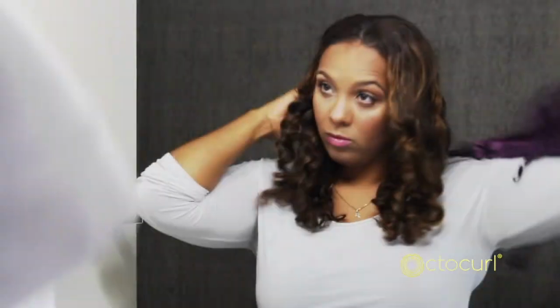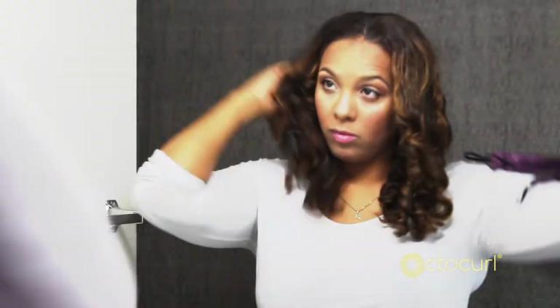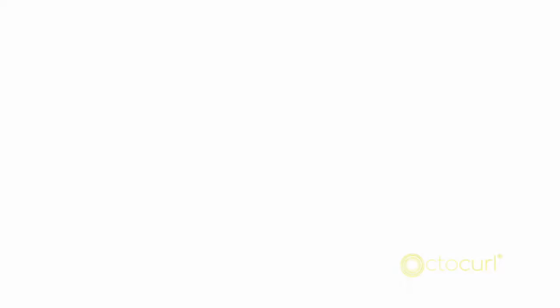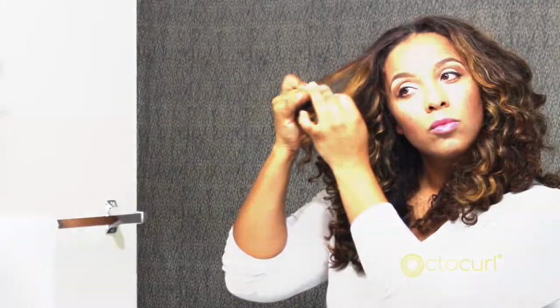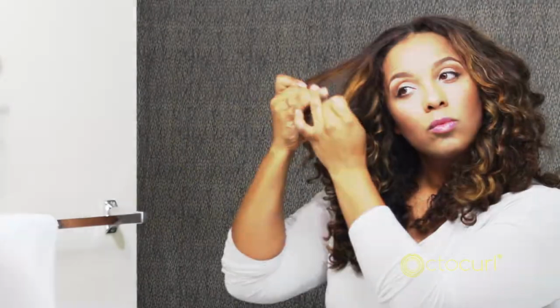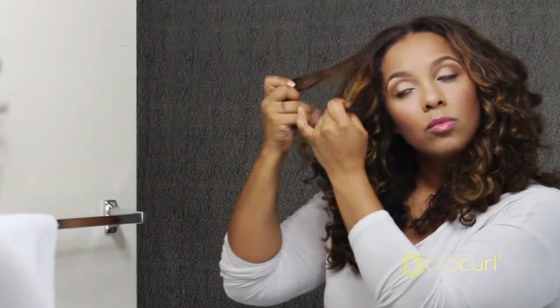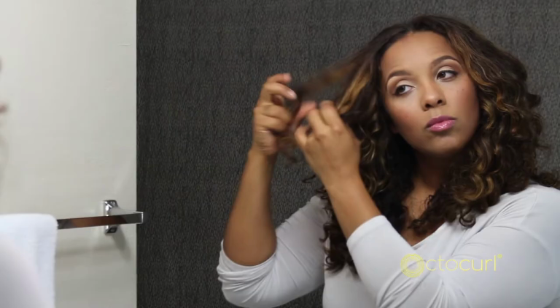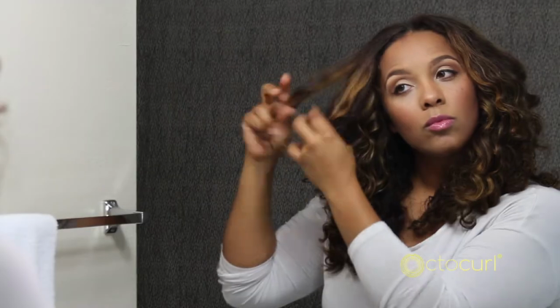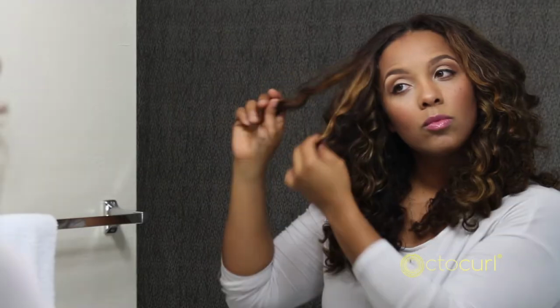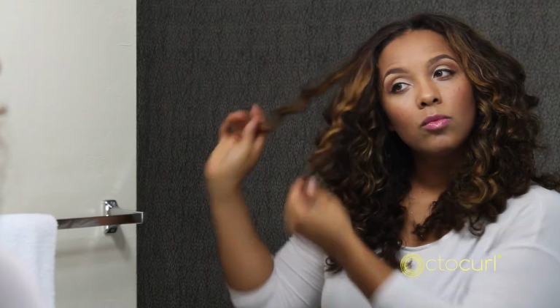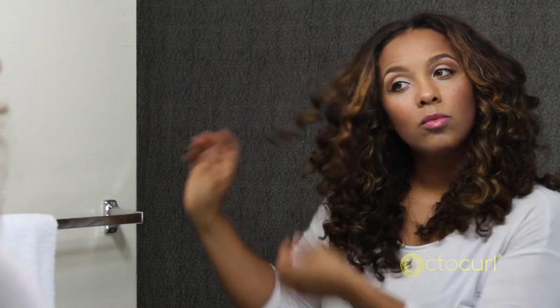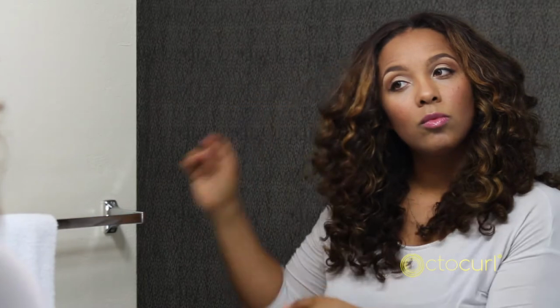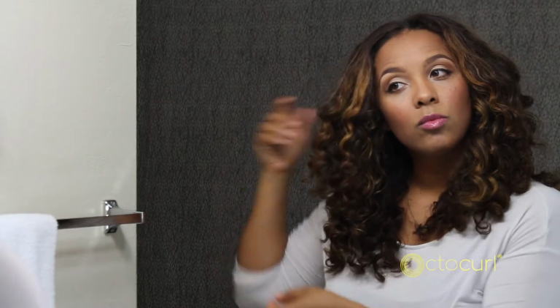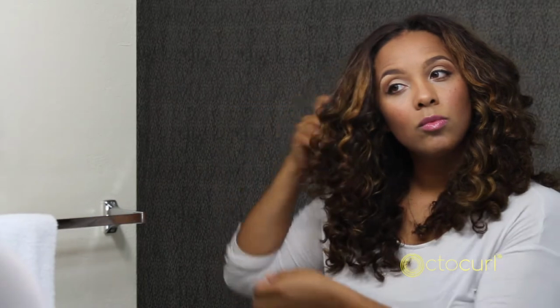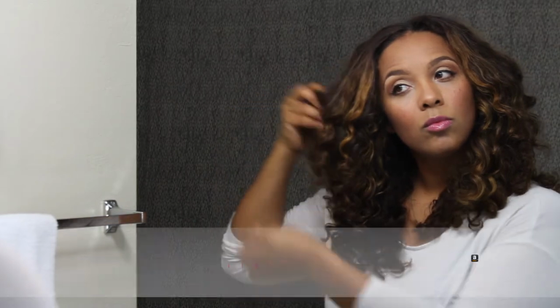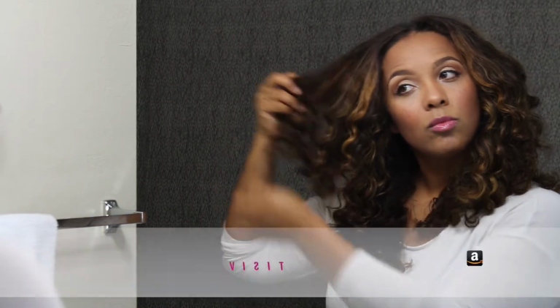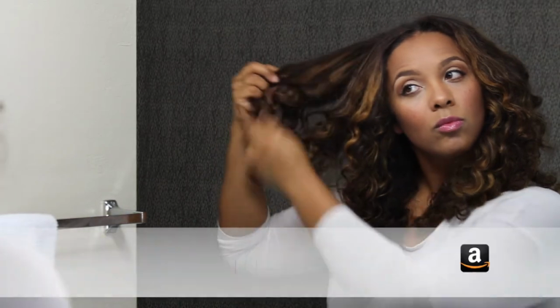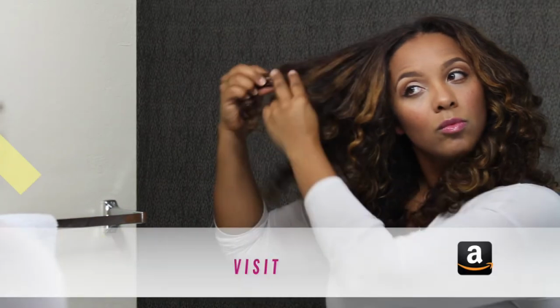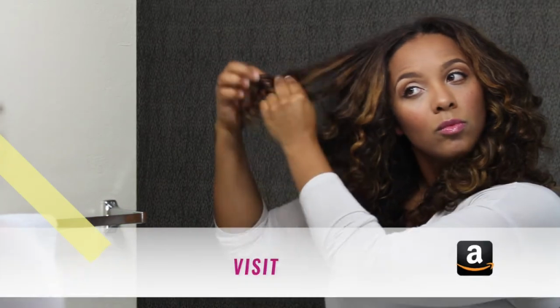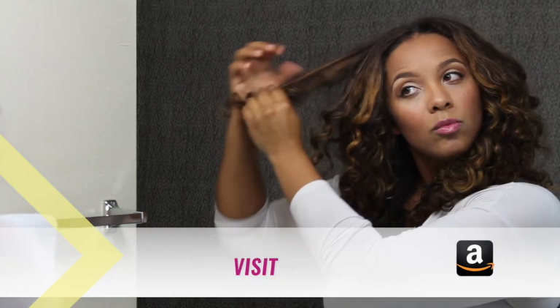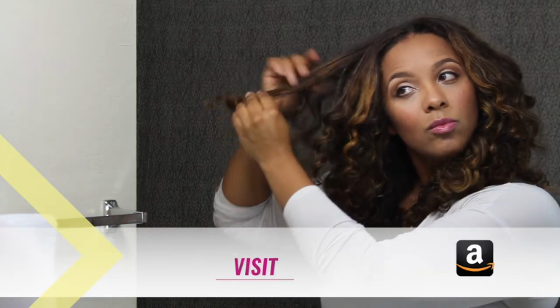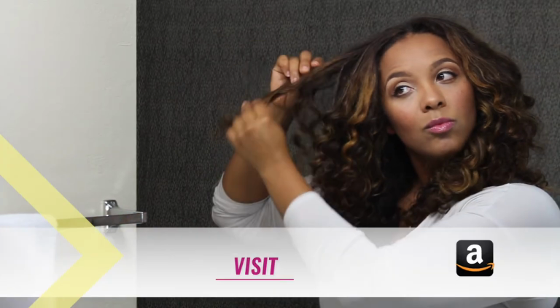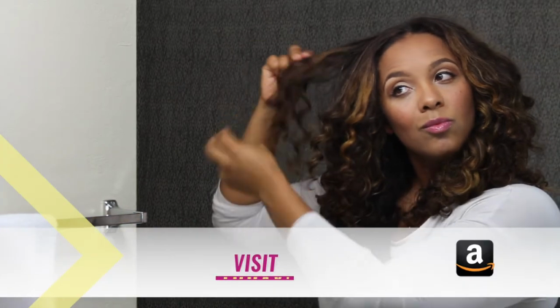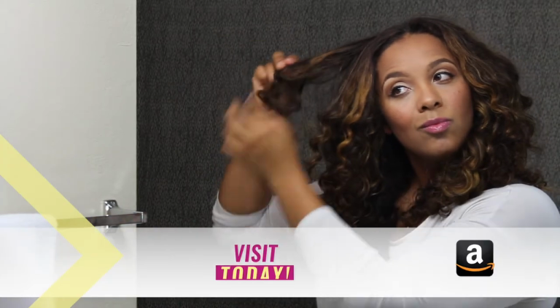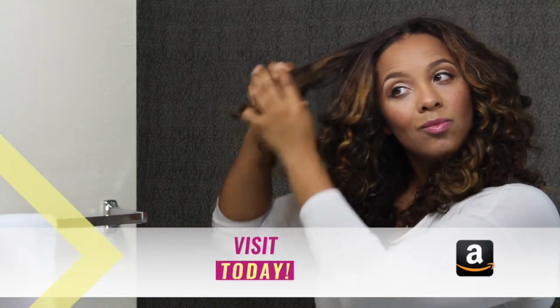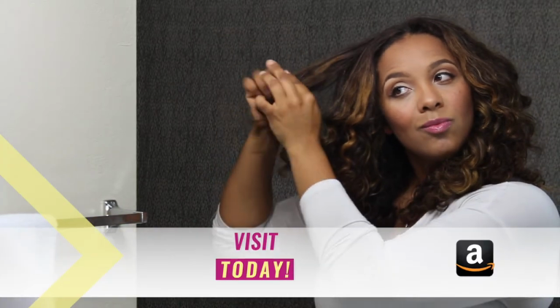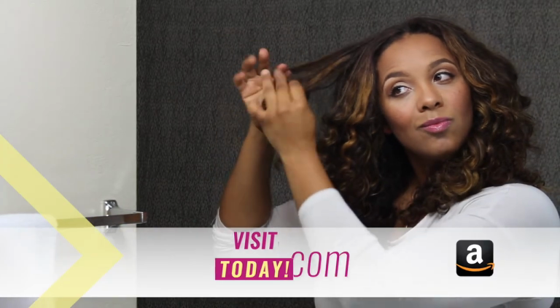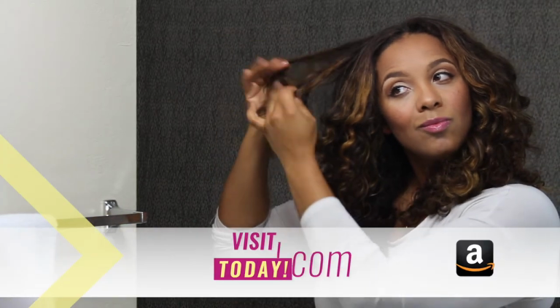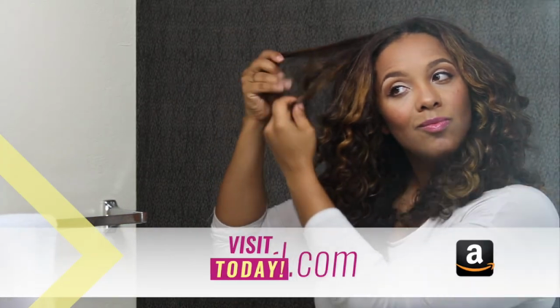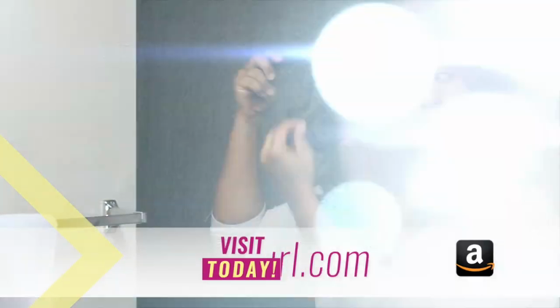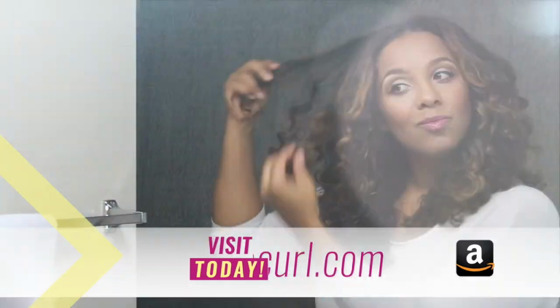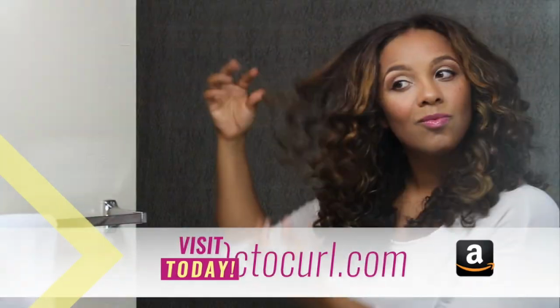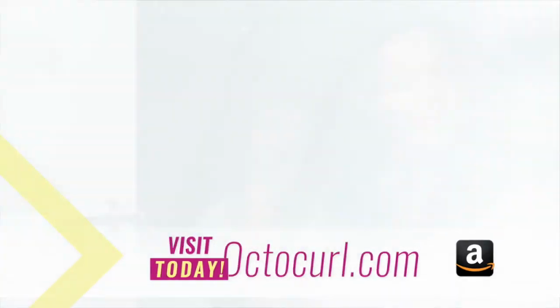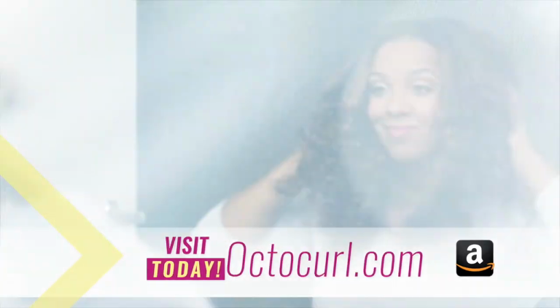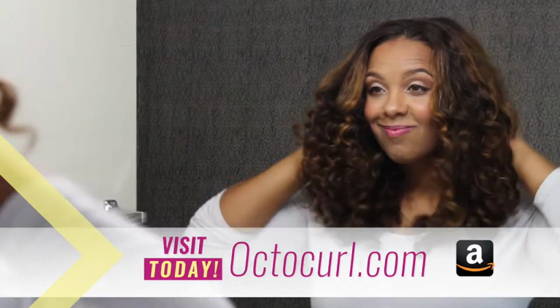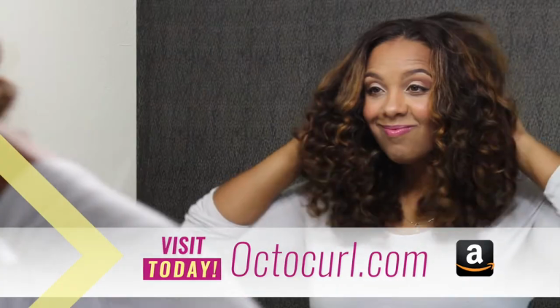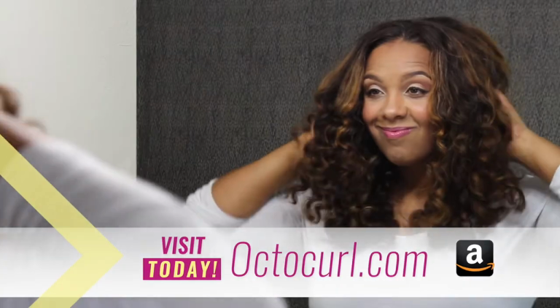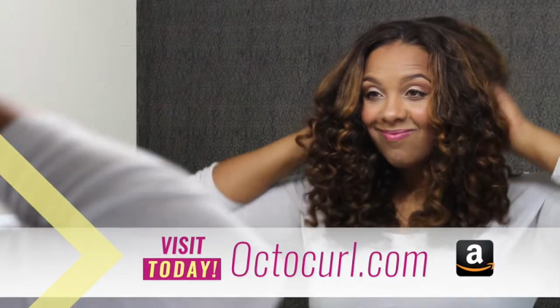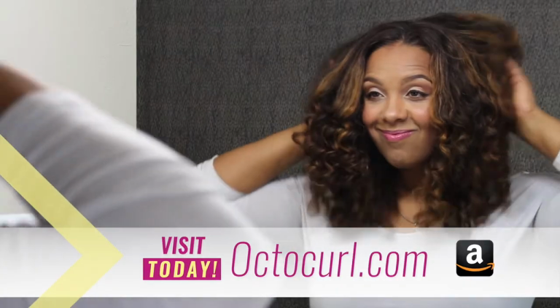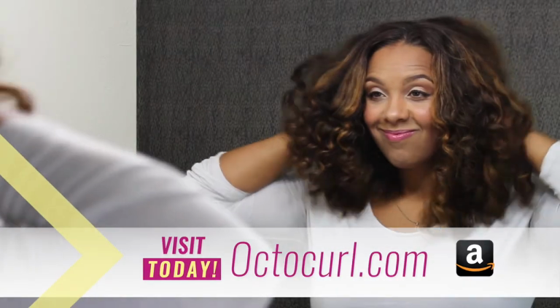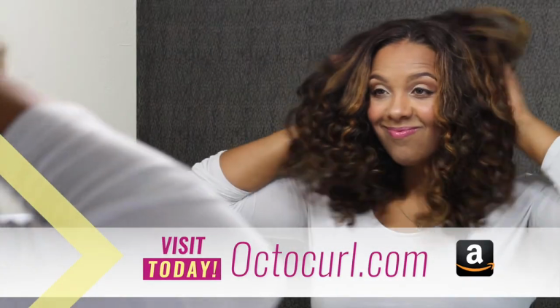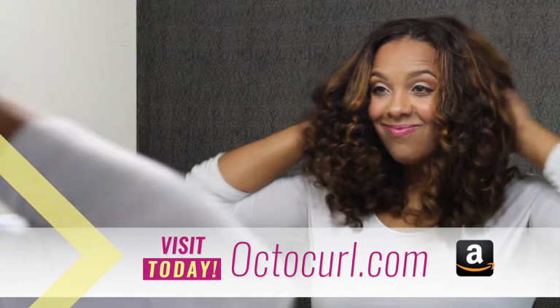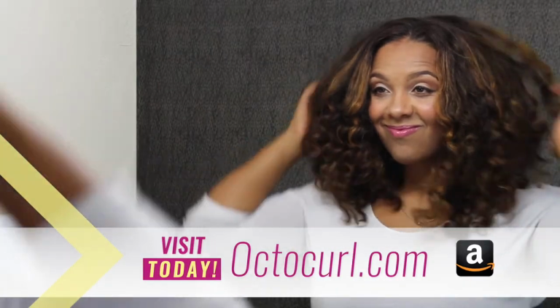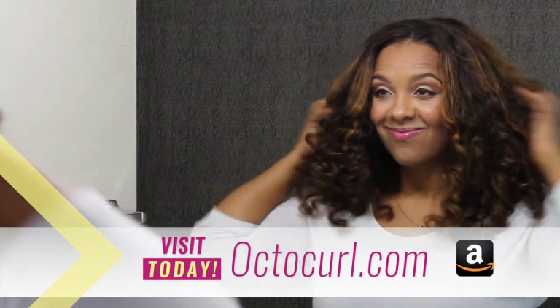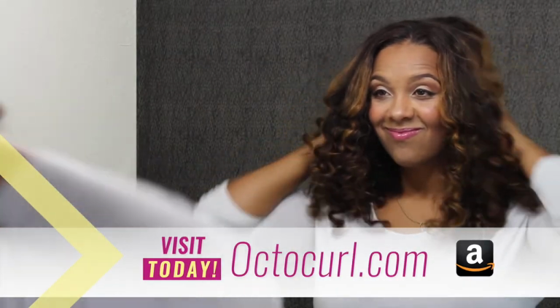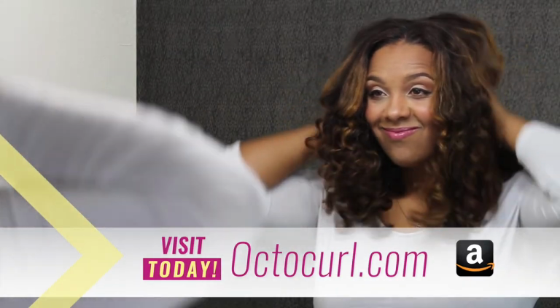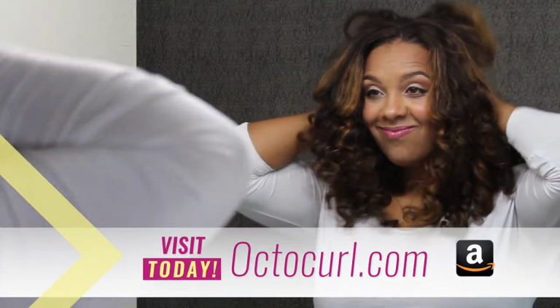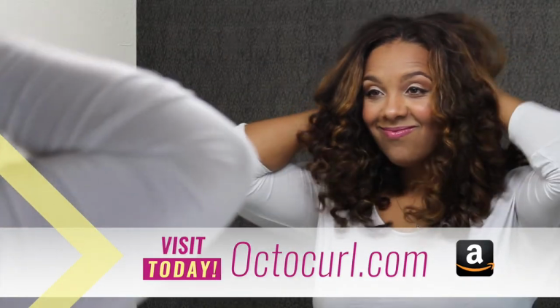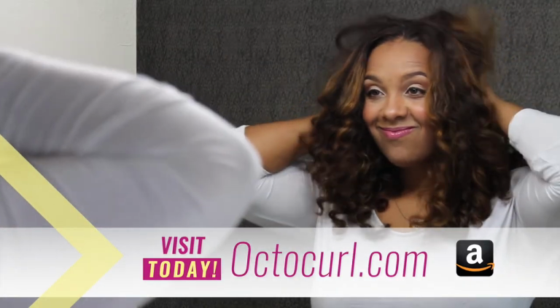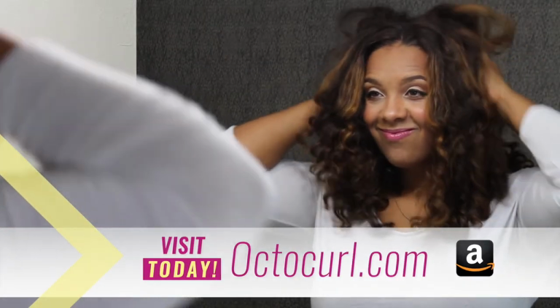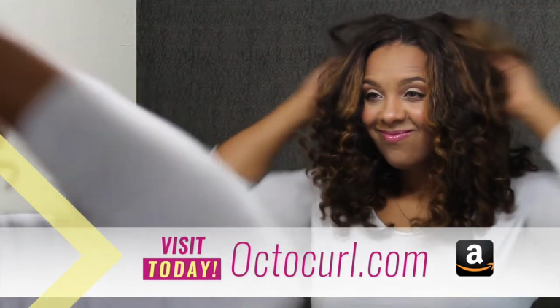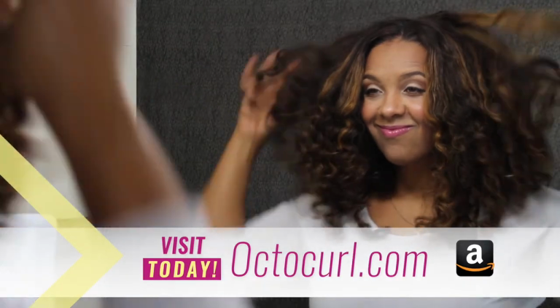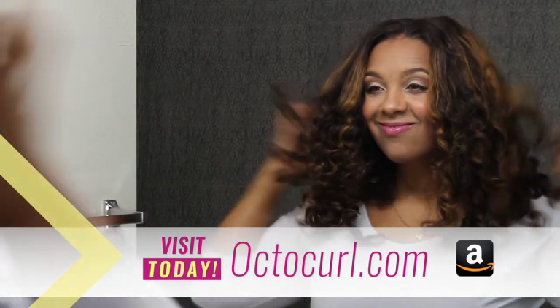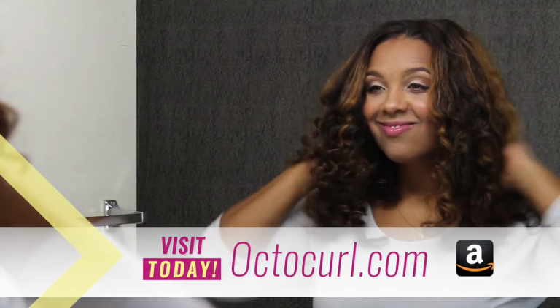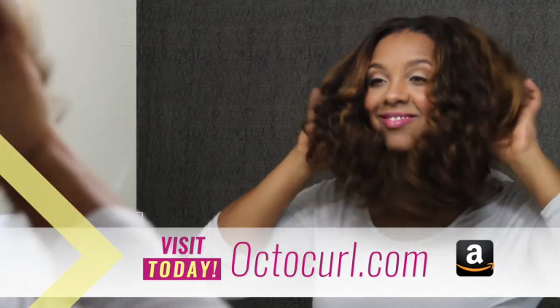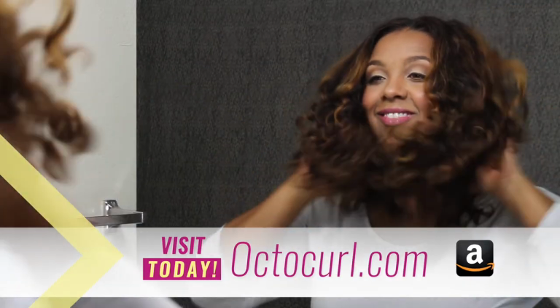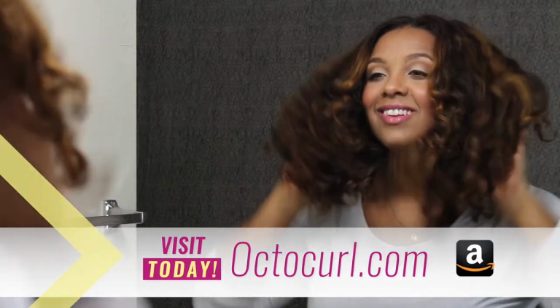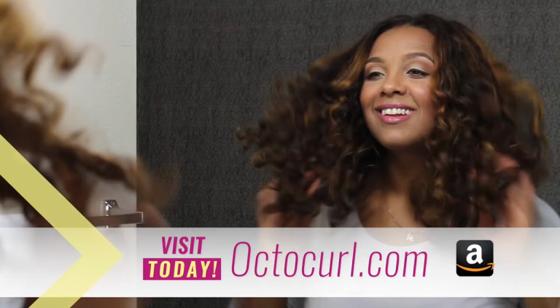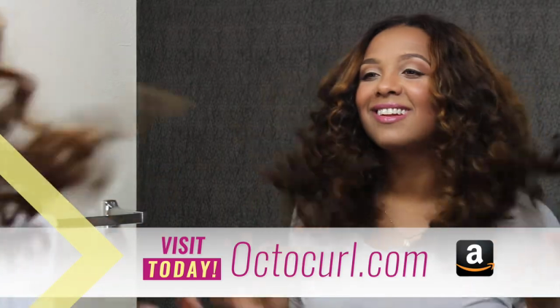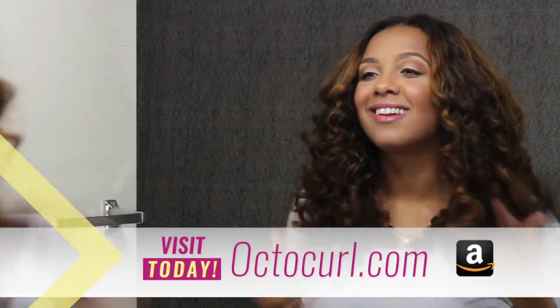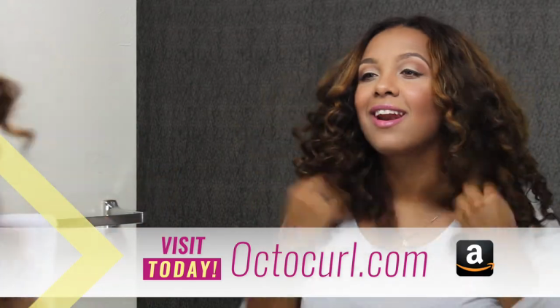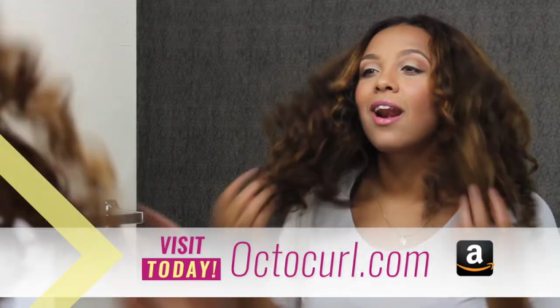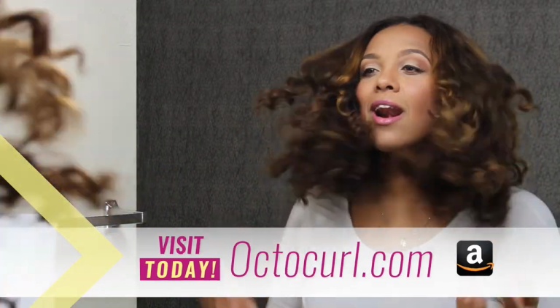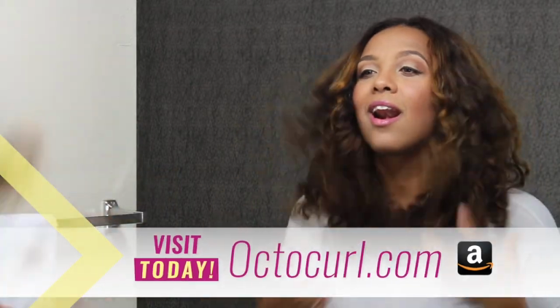Gently pull apart the waves and curls to avoid losing definition and creating frizz. Go easy and get yours today!